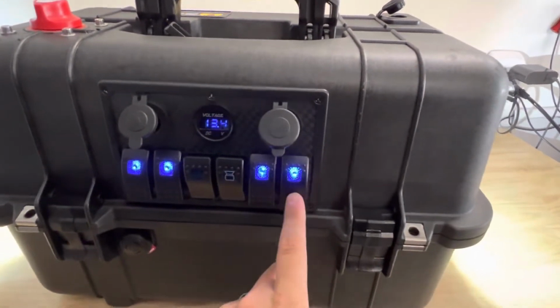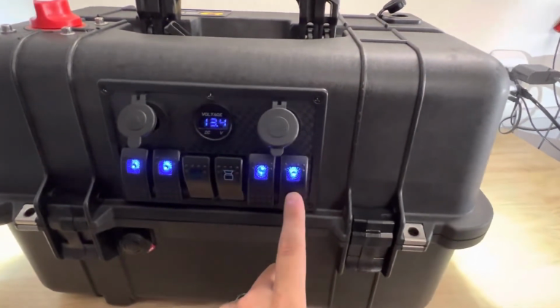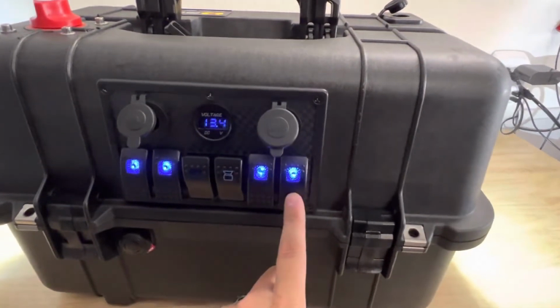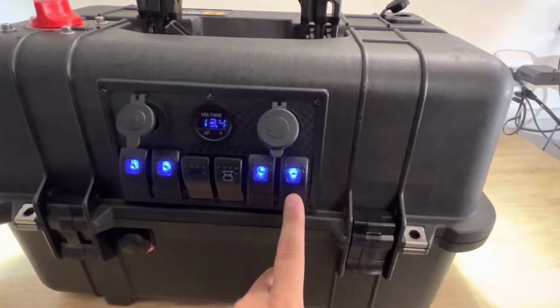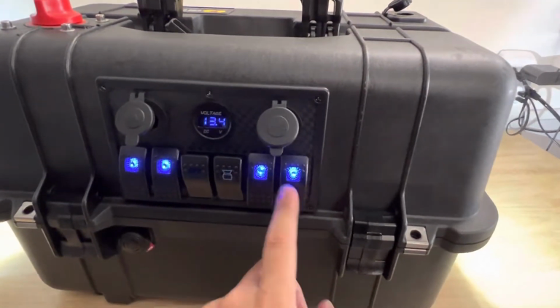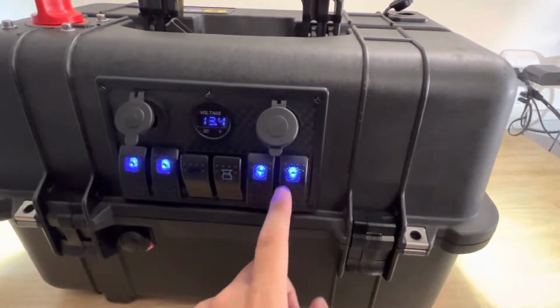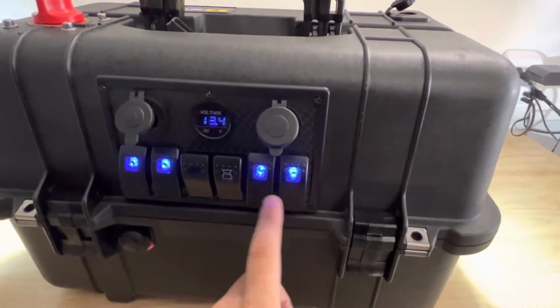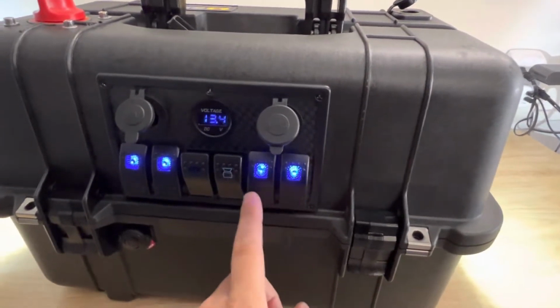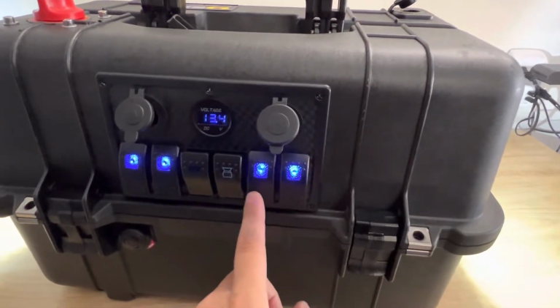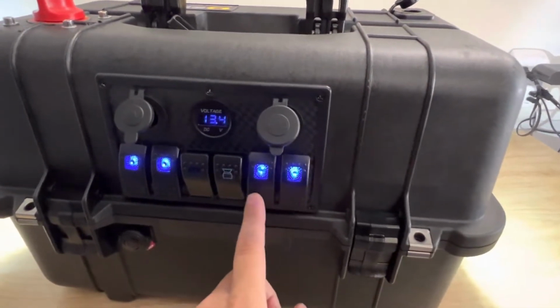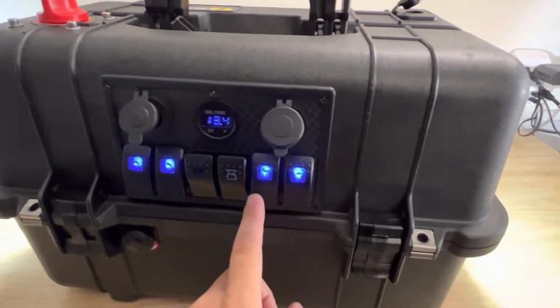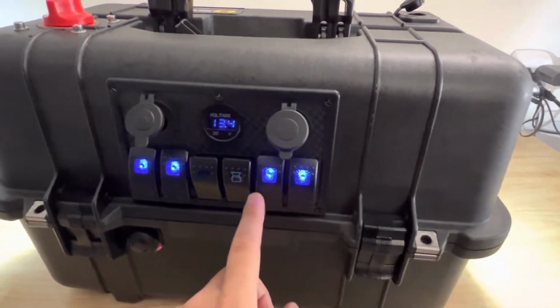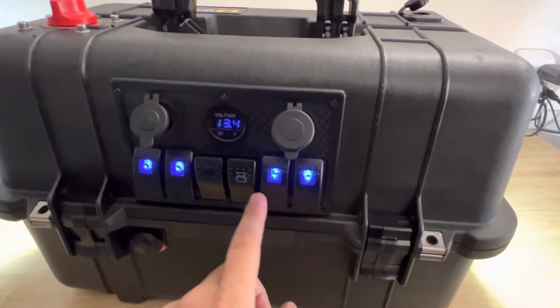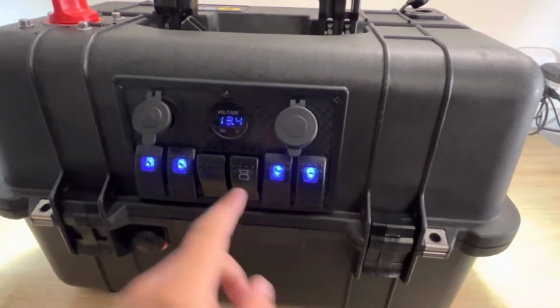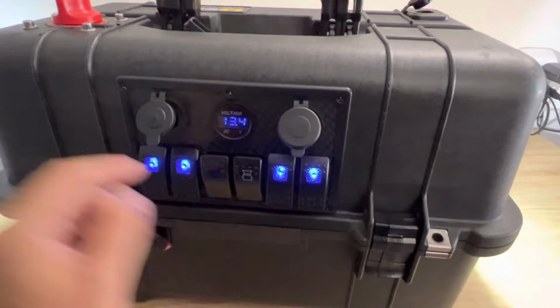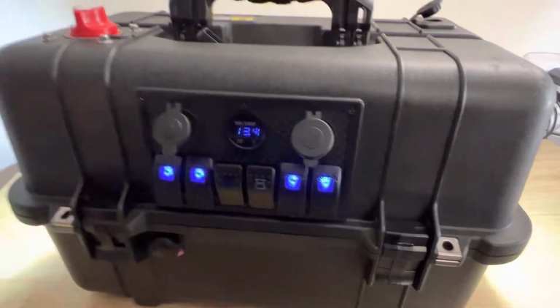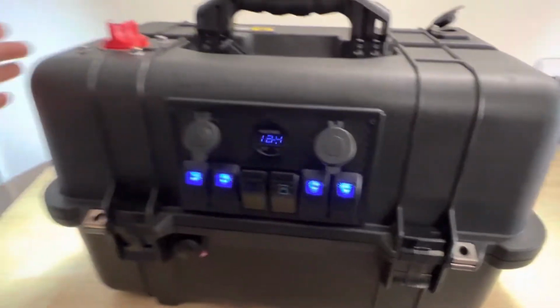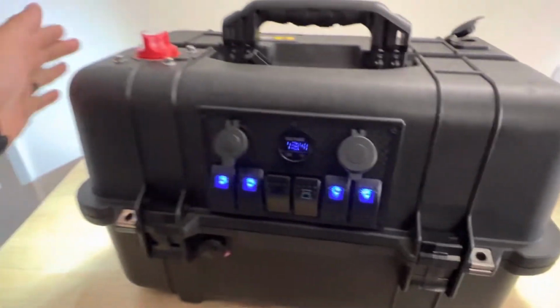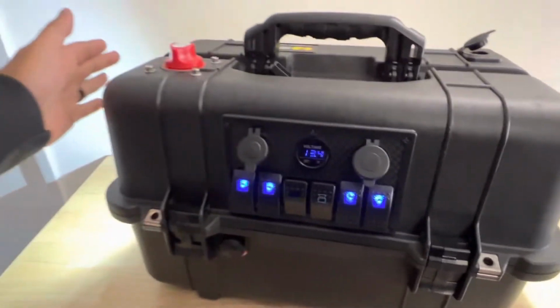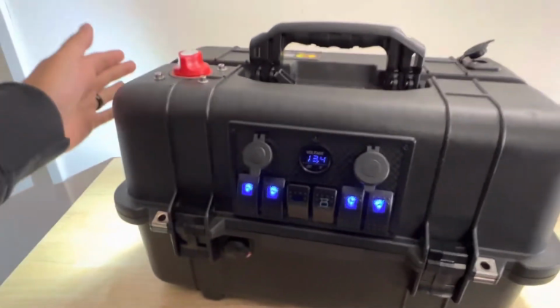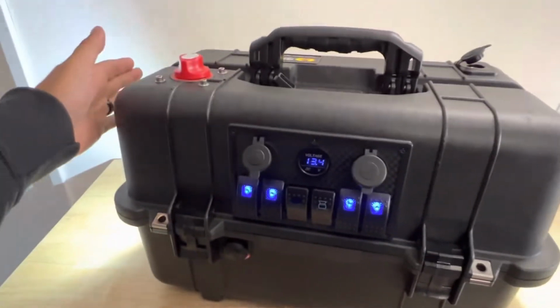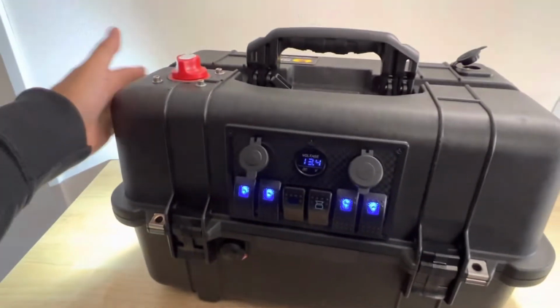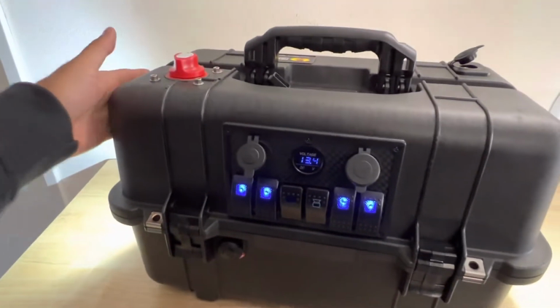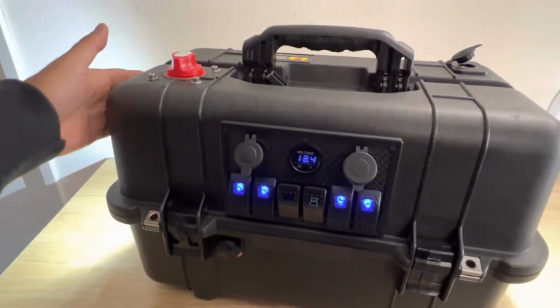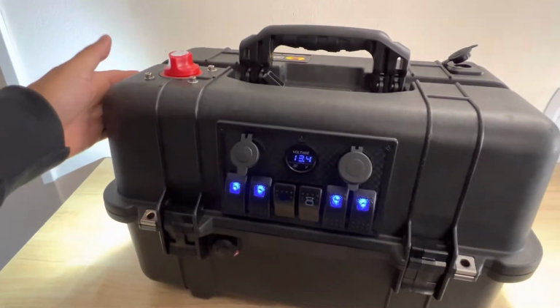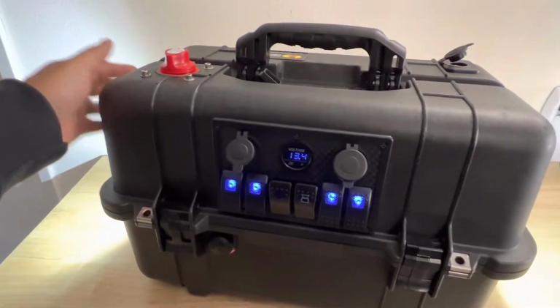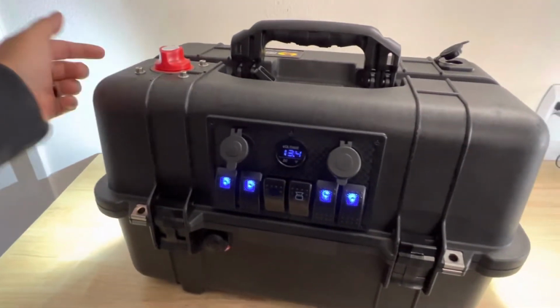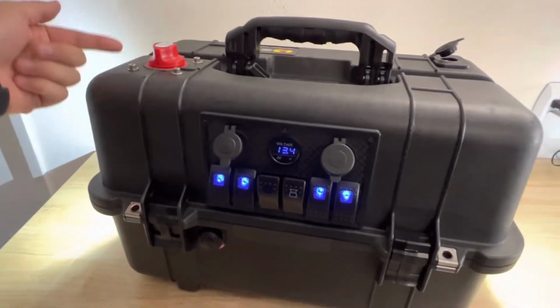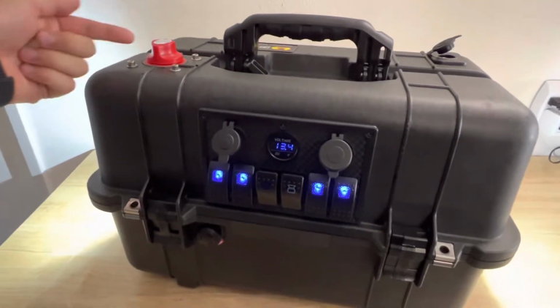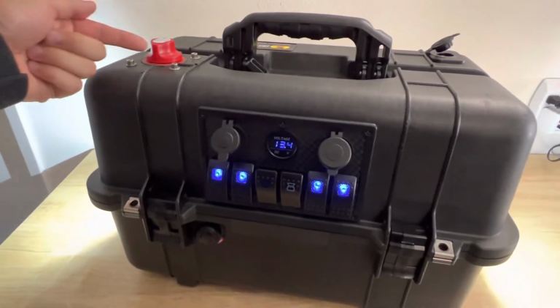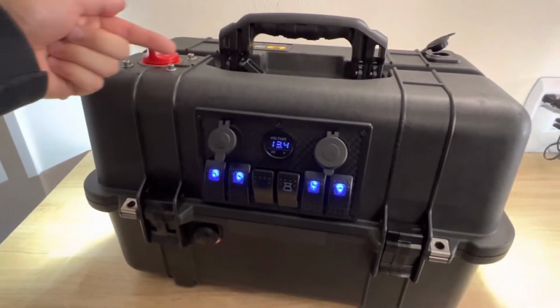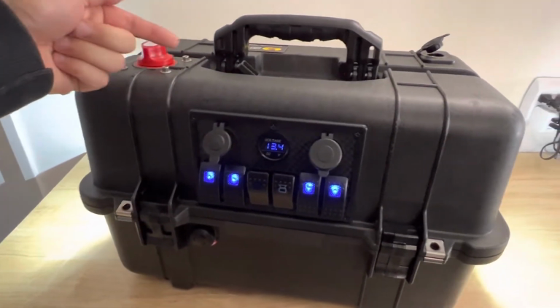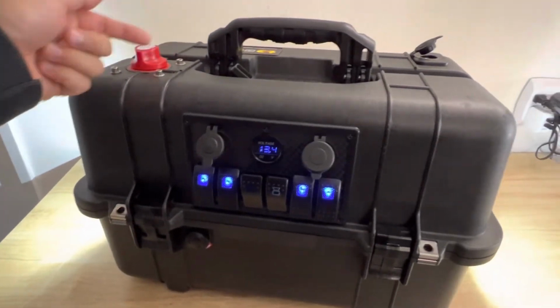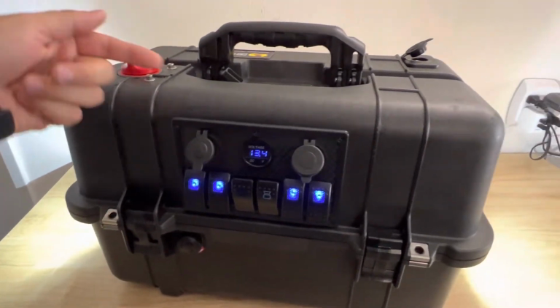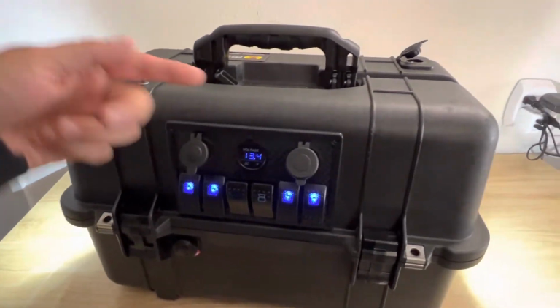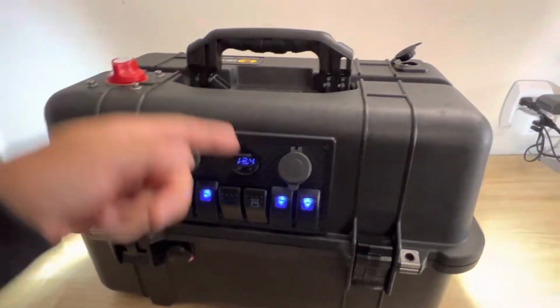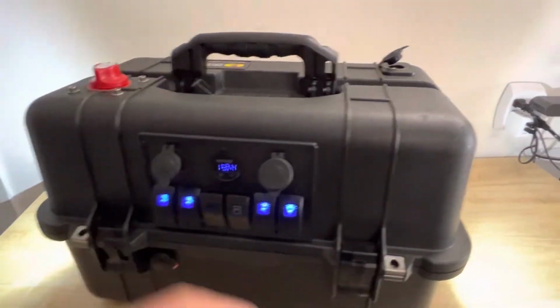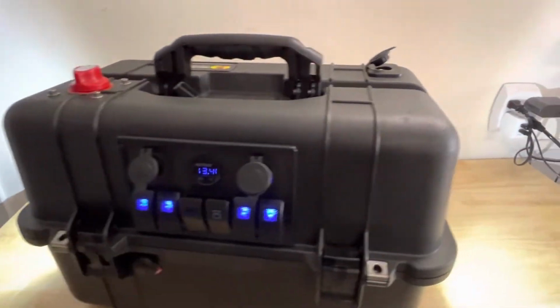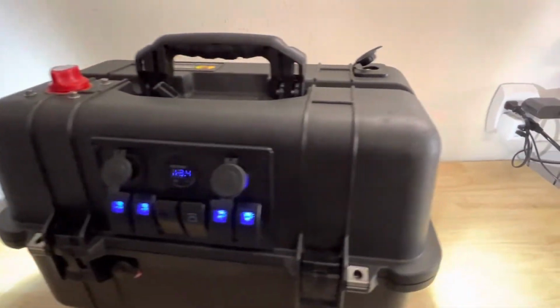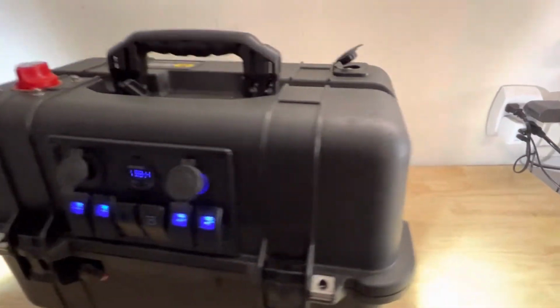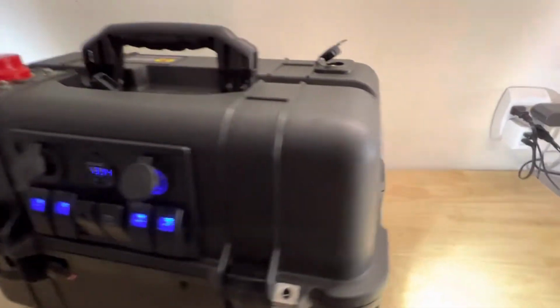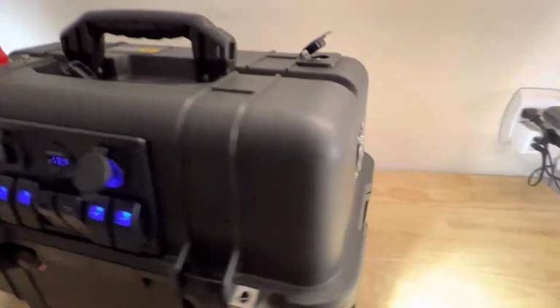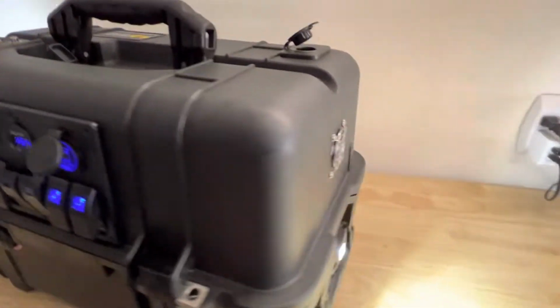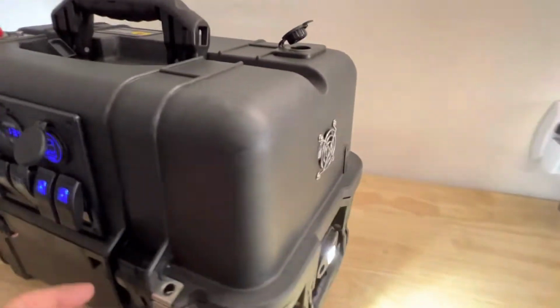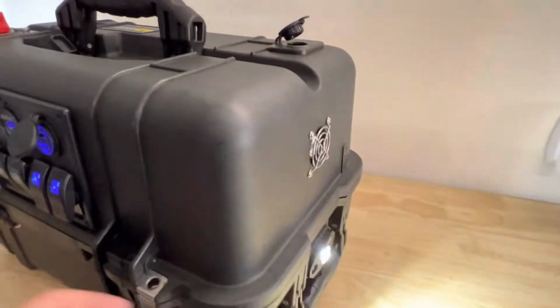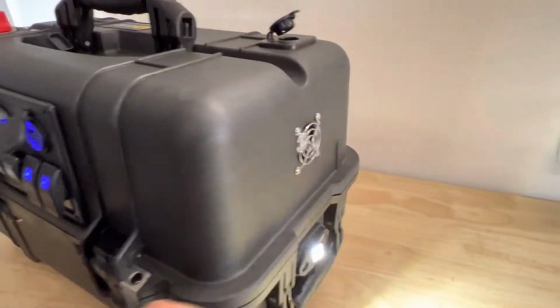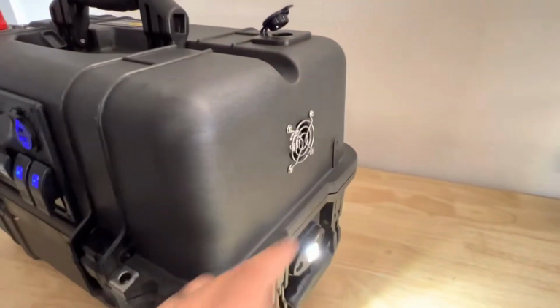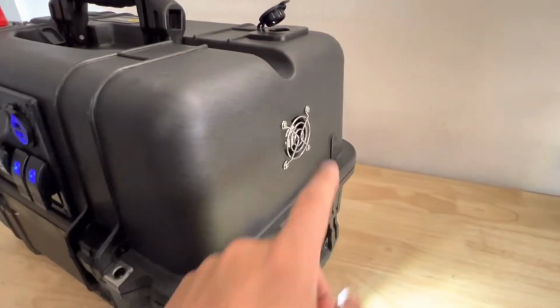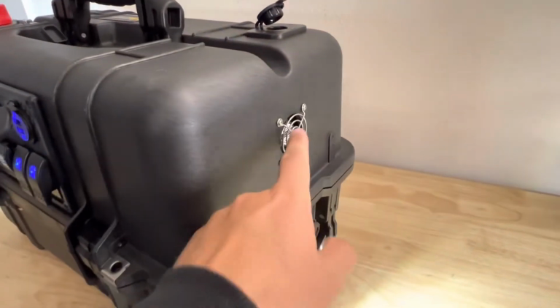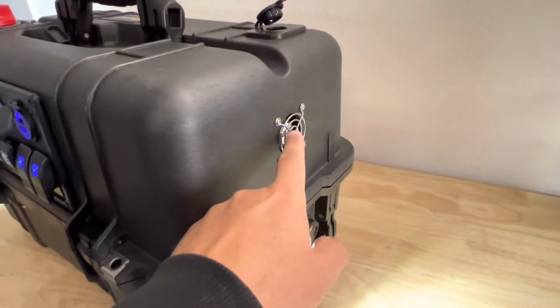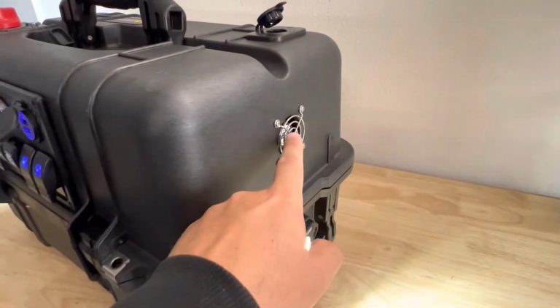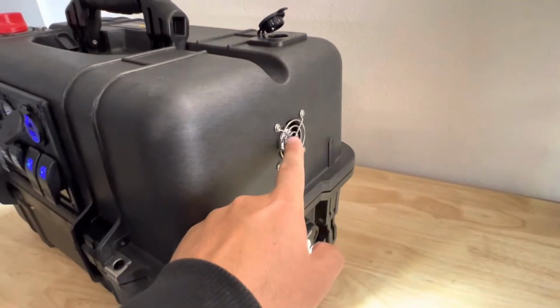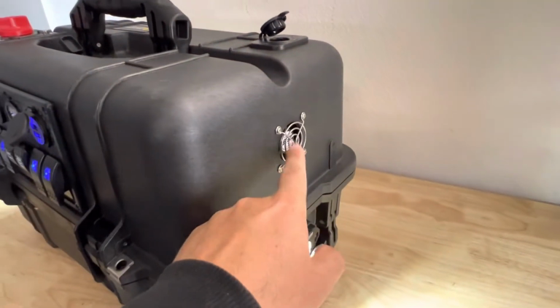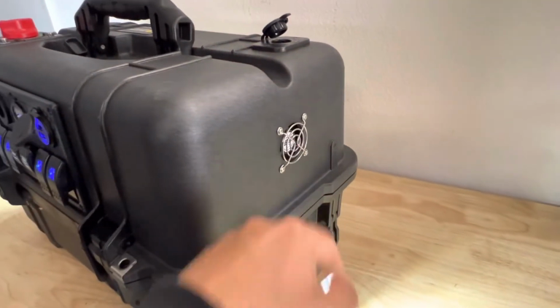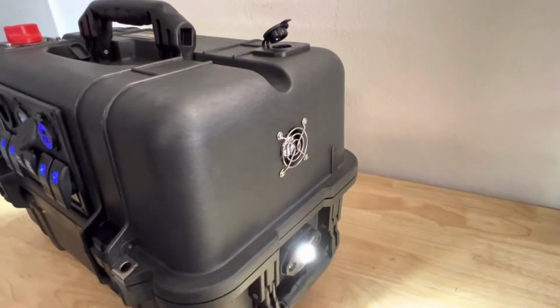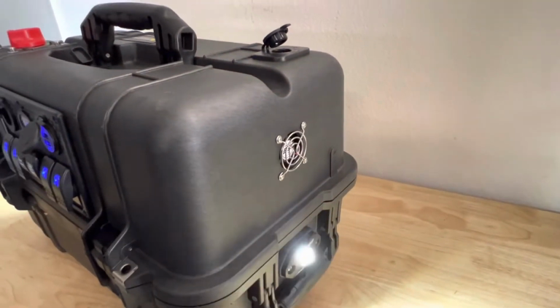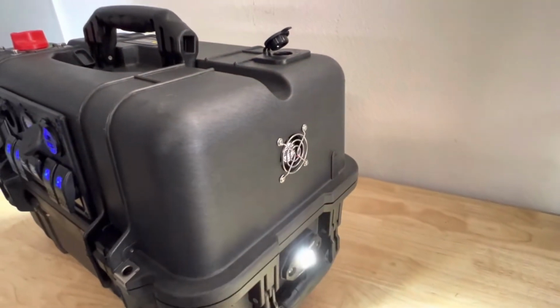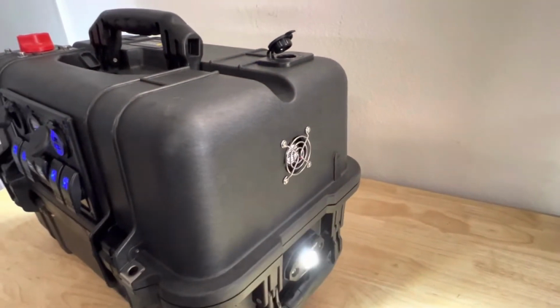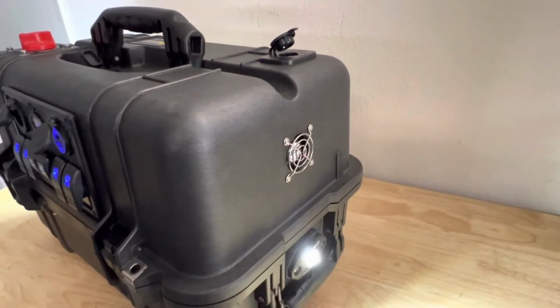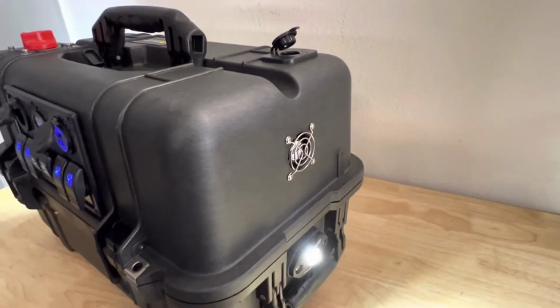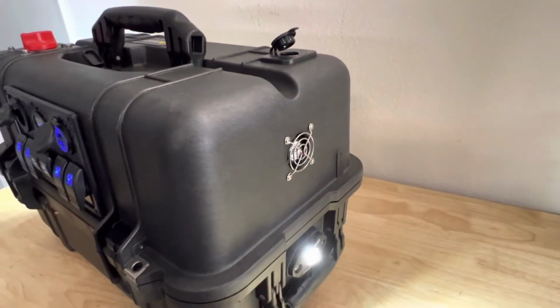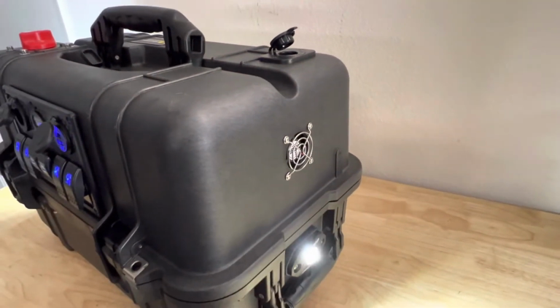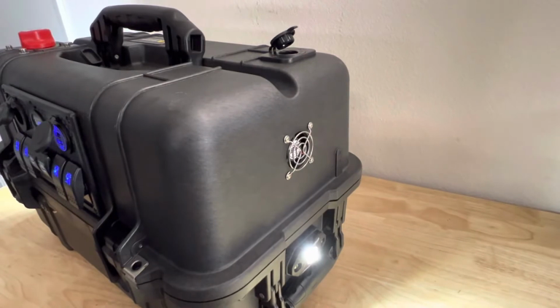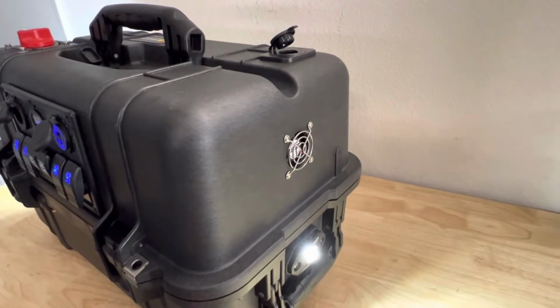Here's the fan switch and then the right light switch. The fan switch — basically we have a port here where air flows from left to right and then the exhaust port is here.